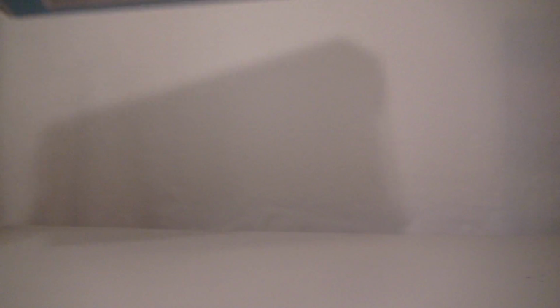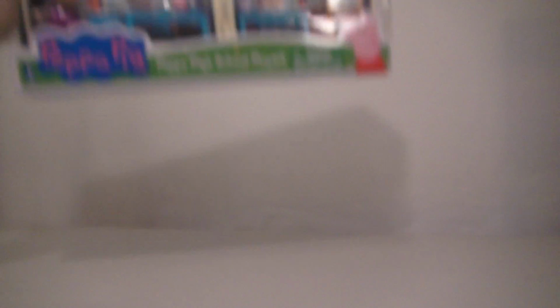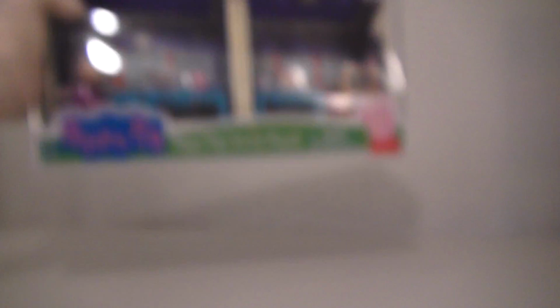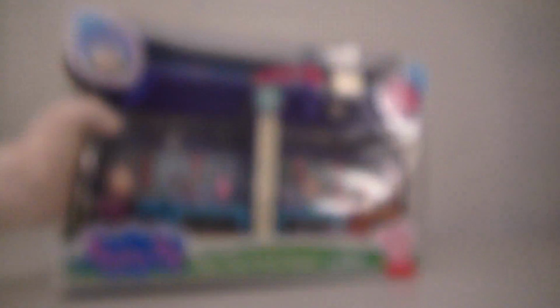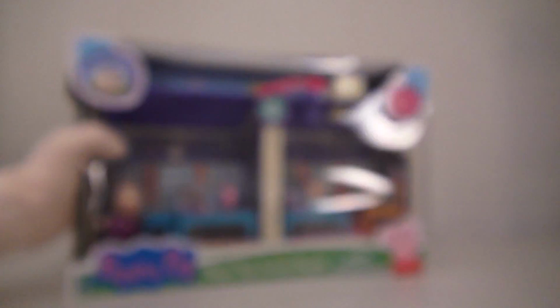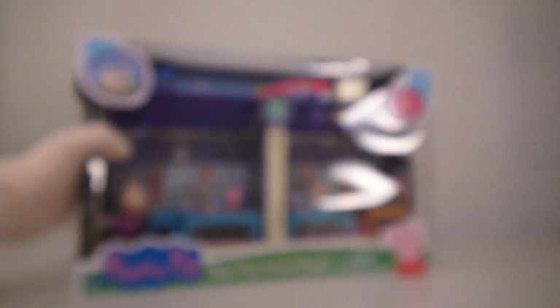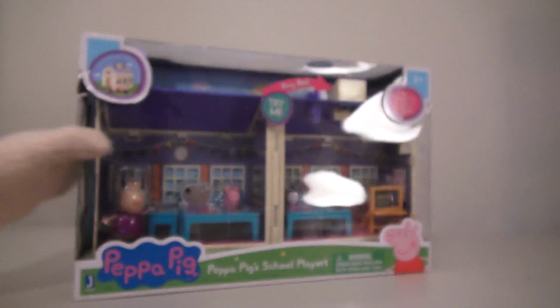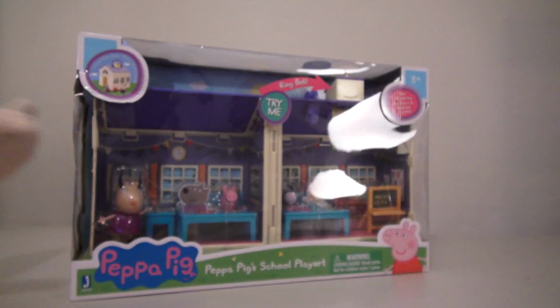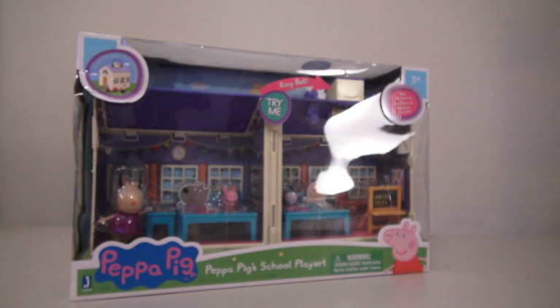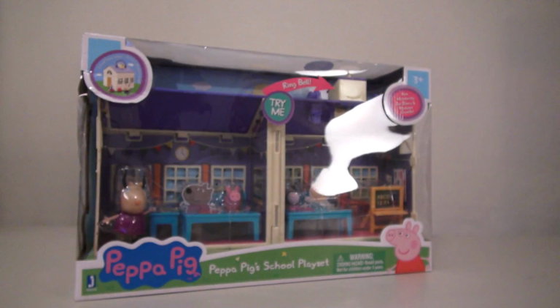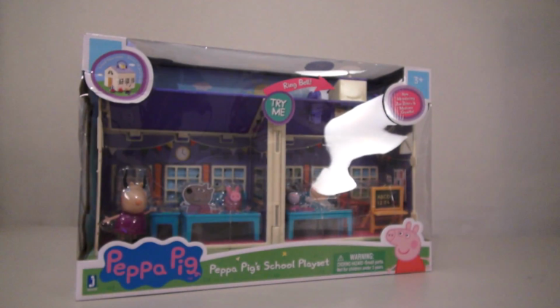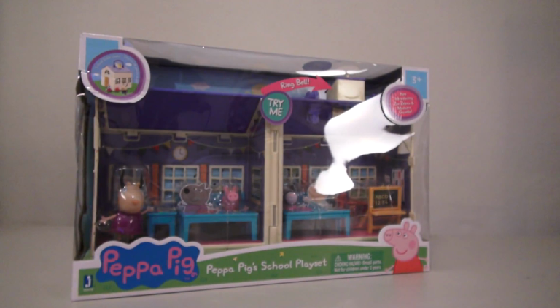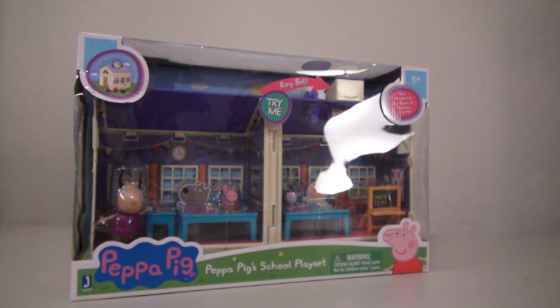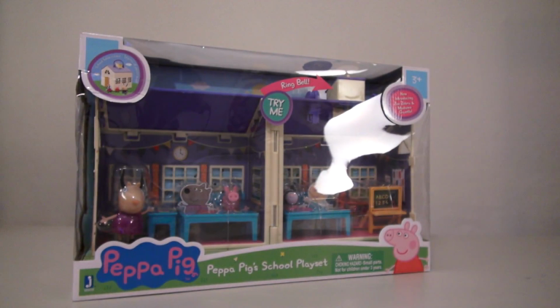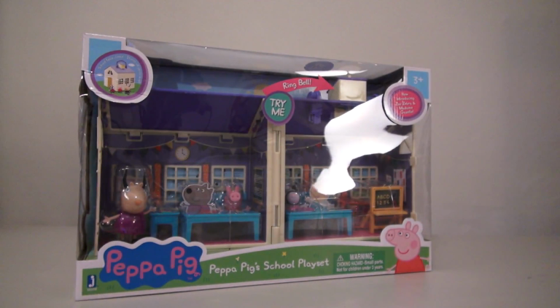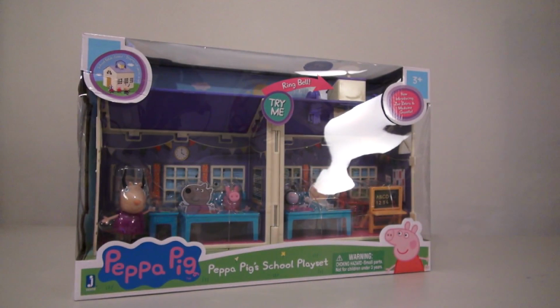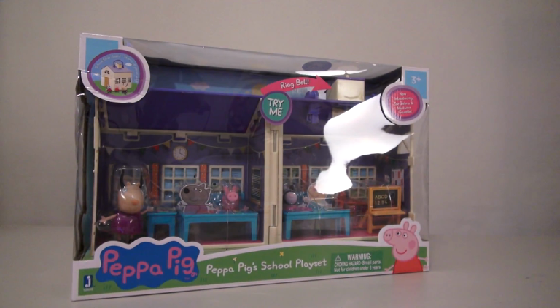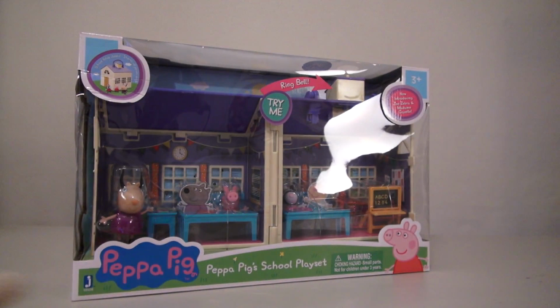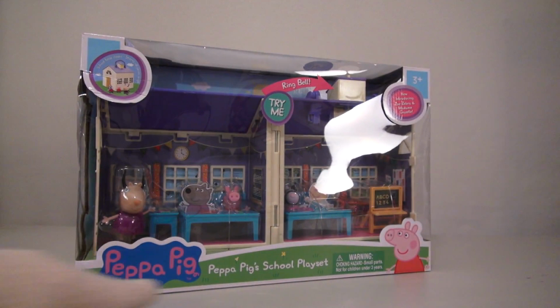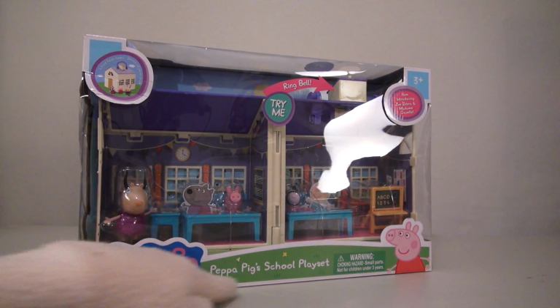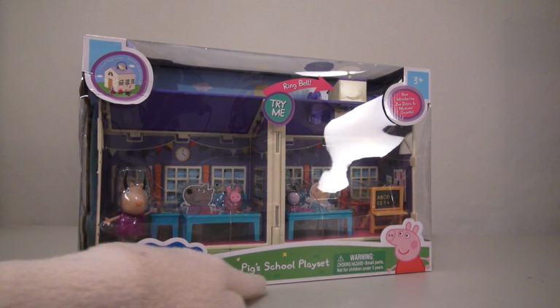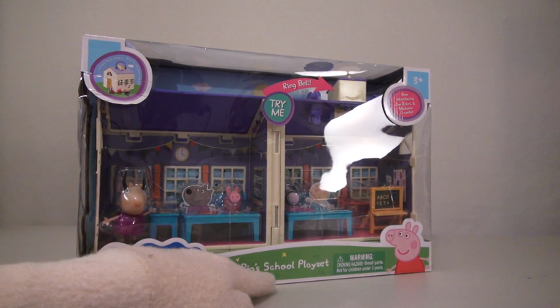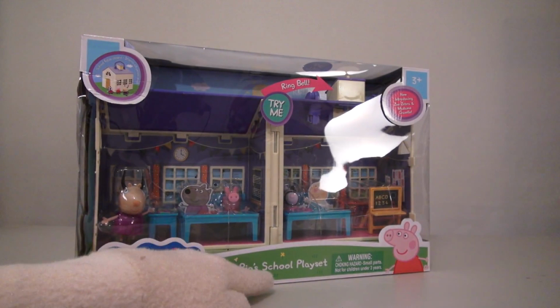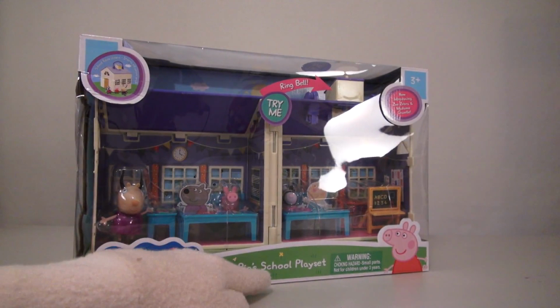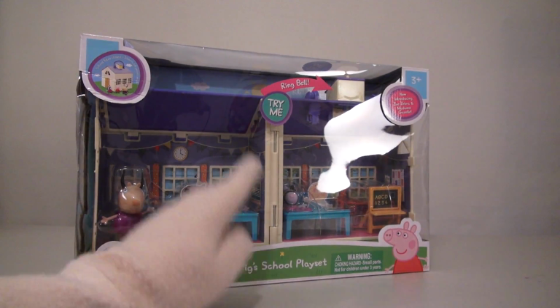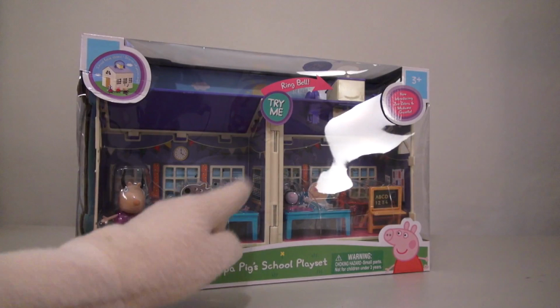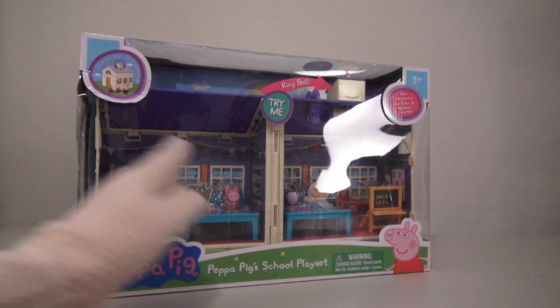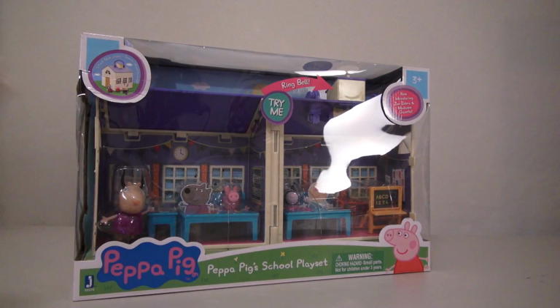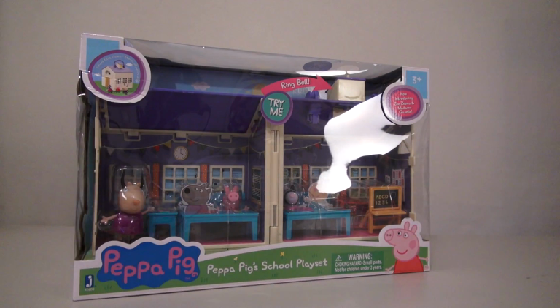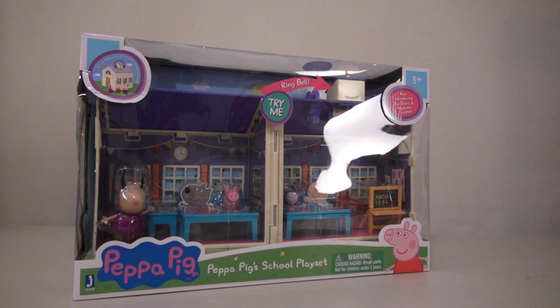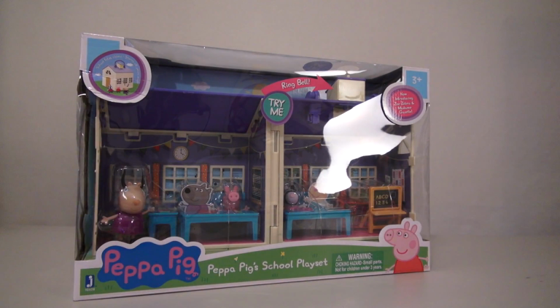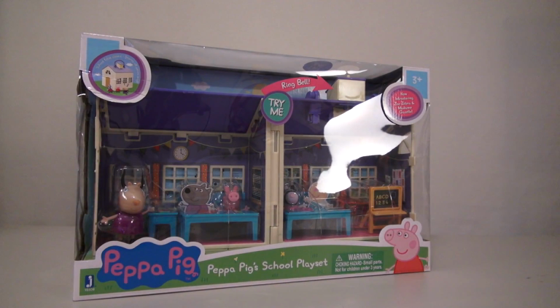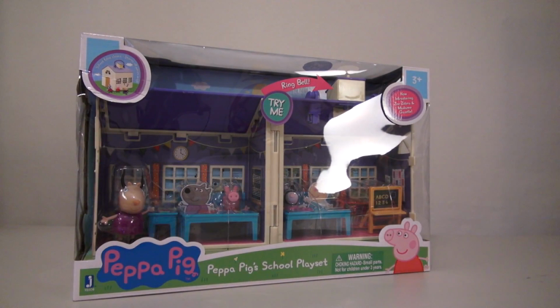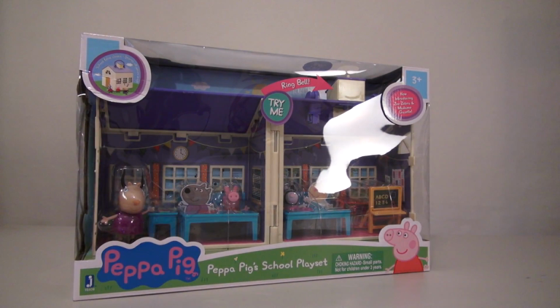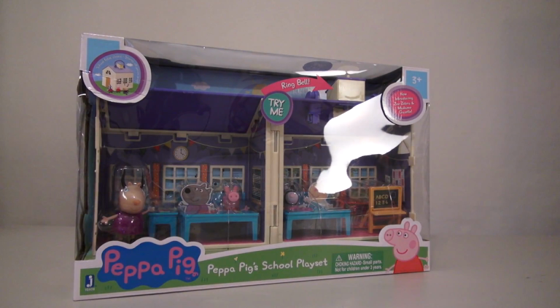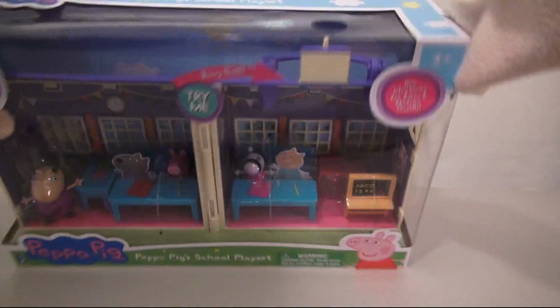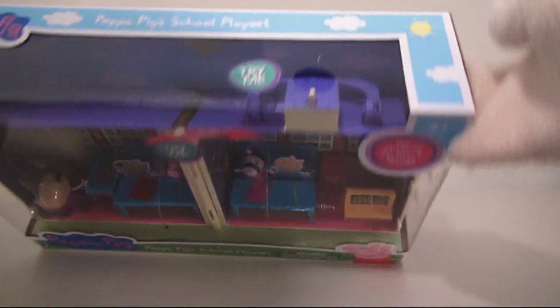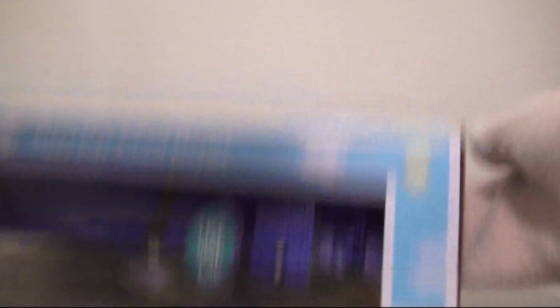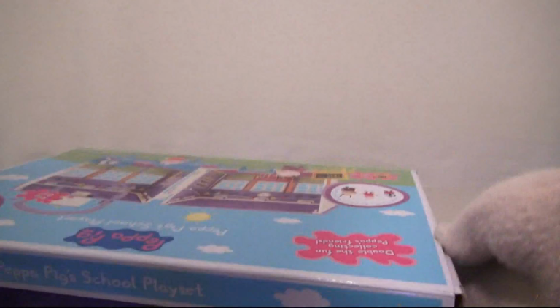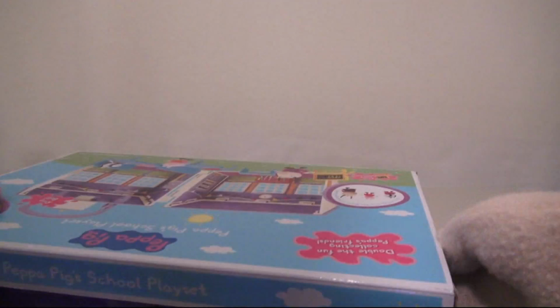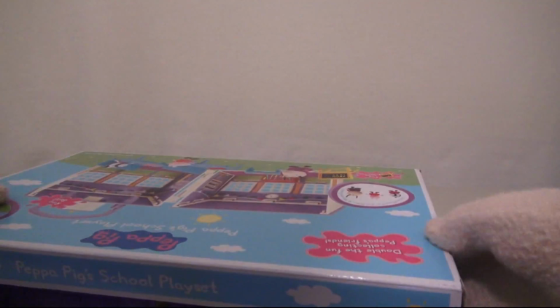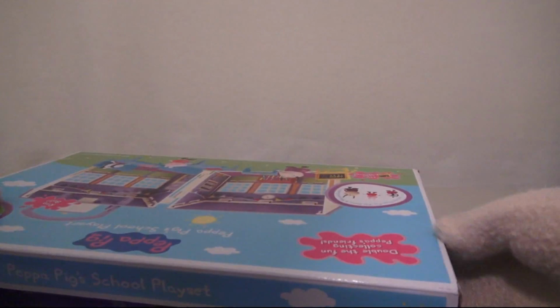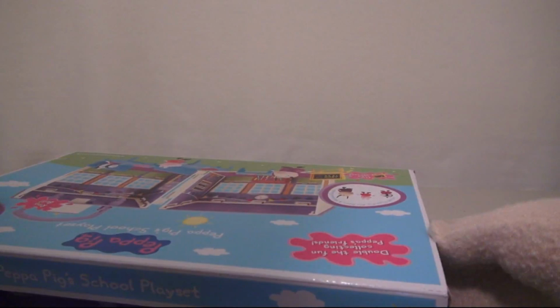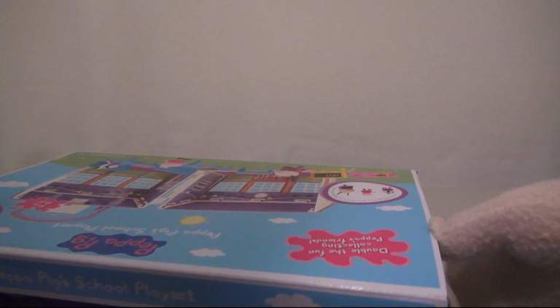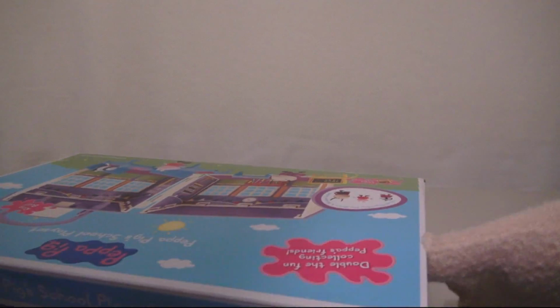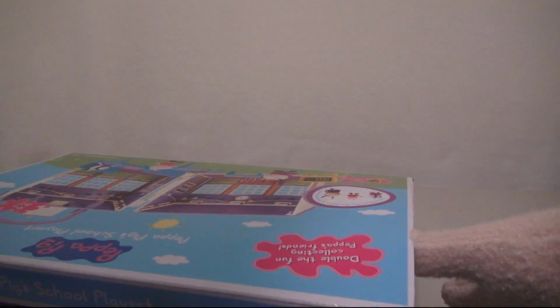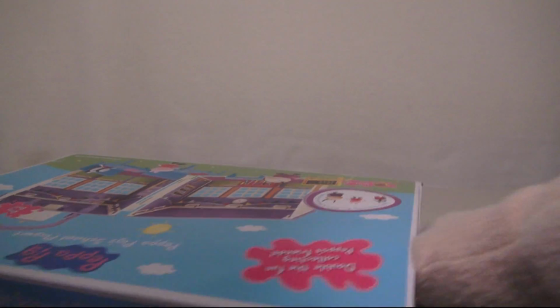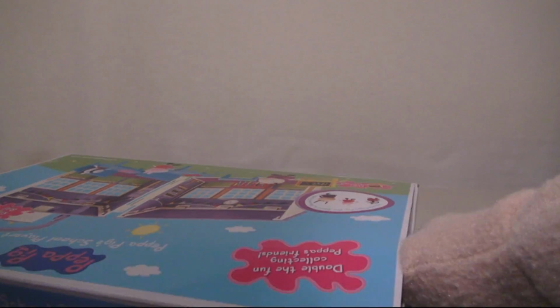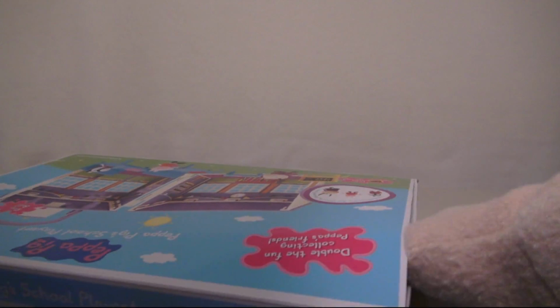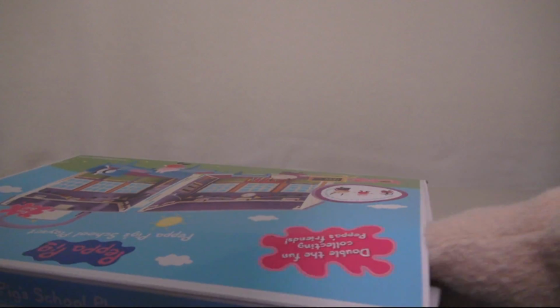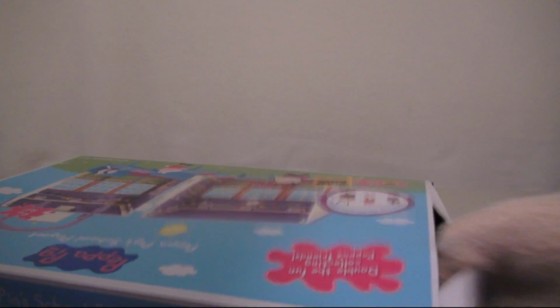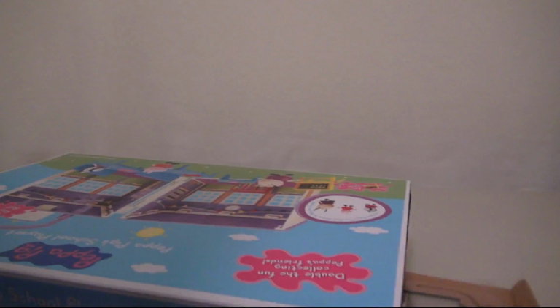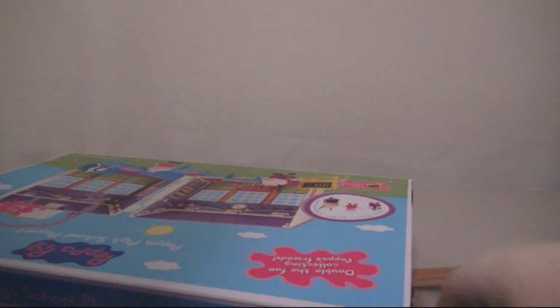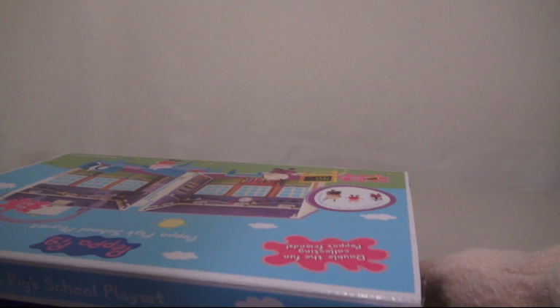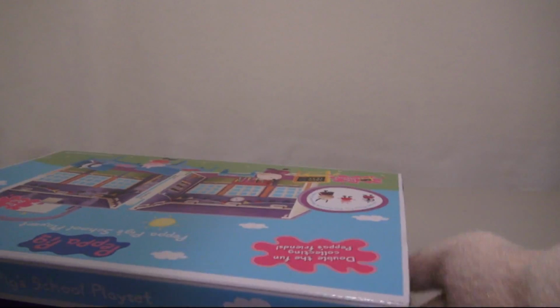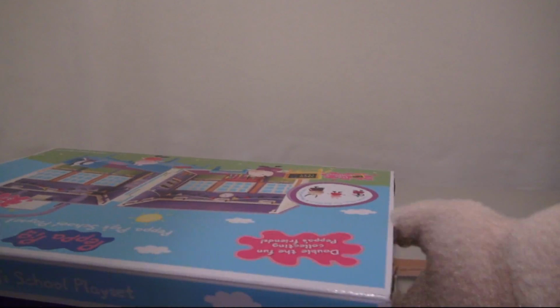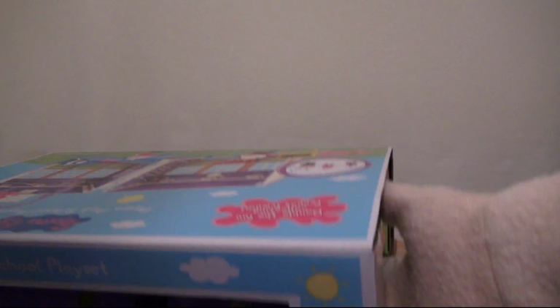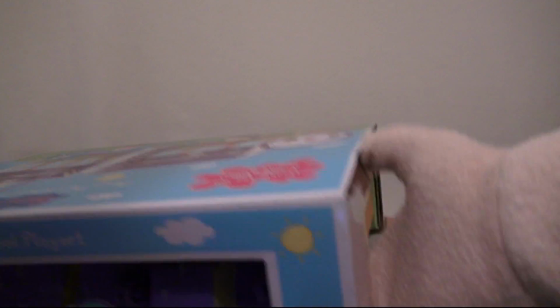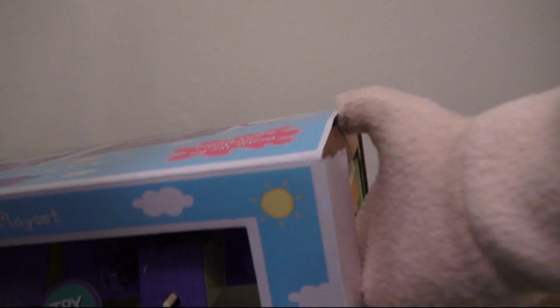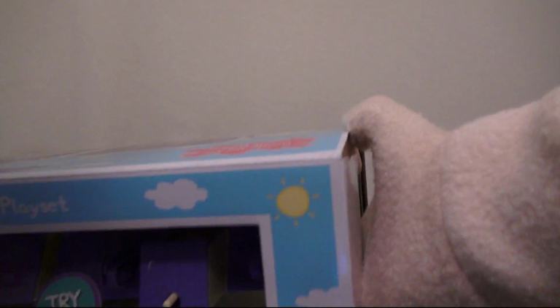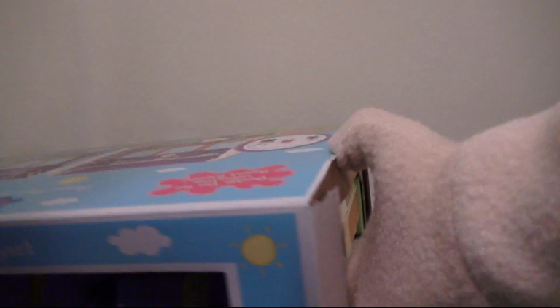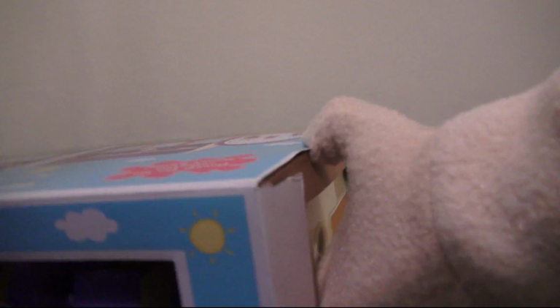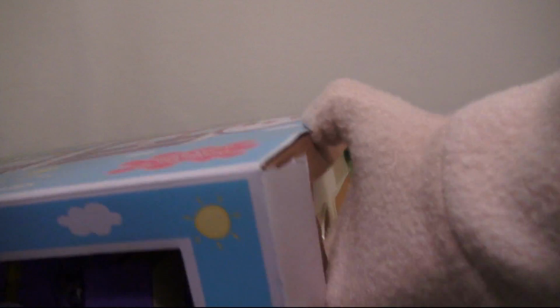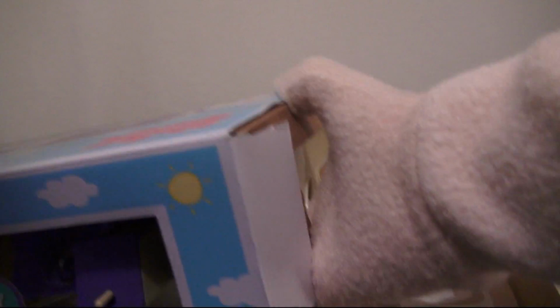So here we have the Peppa Pig School Playset! Wow, this is a pretty big playset to open up!